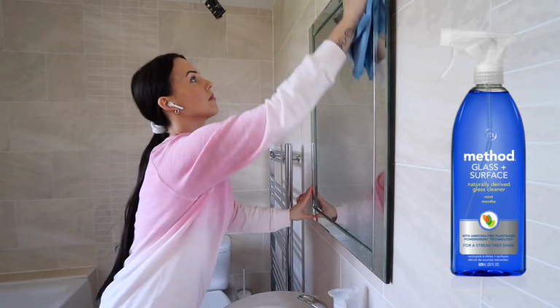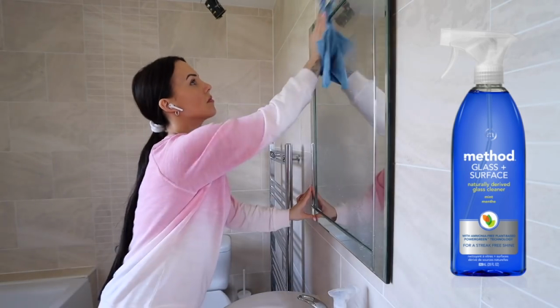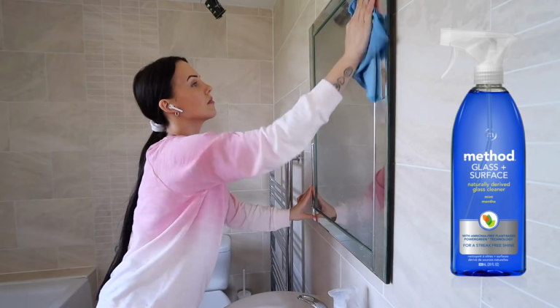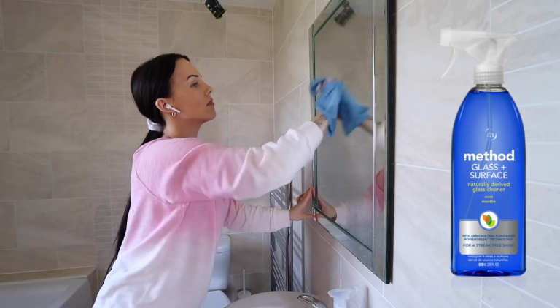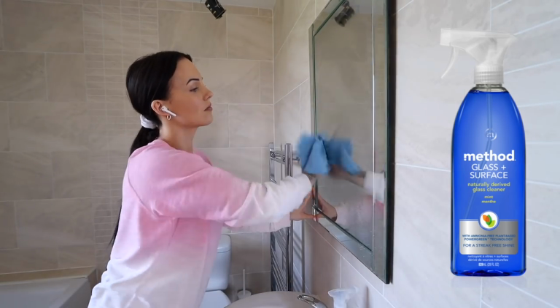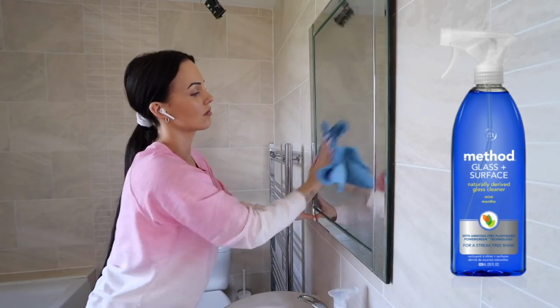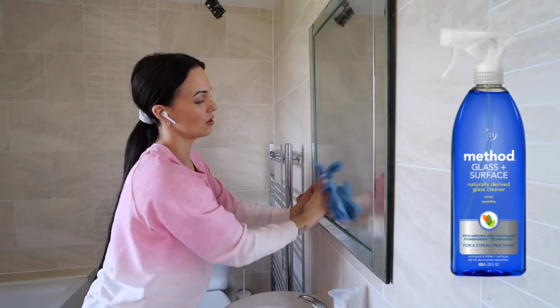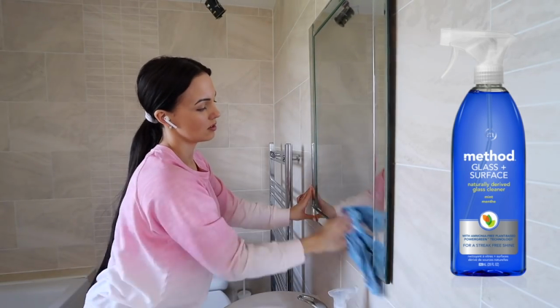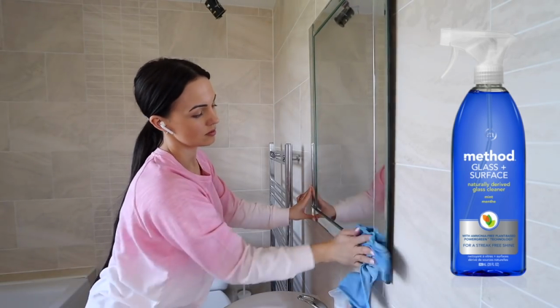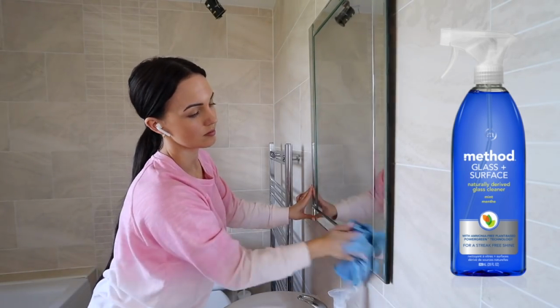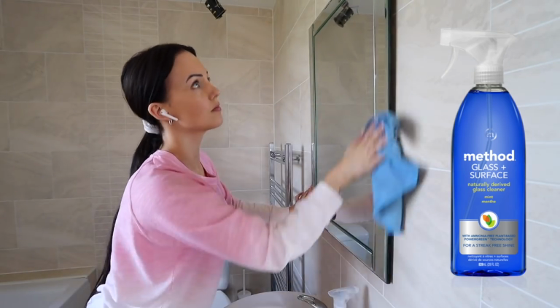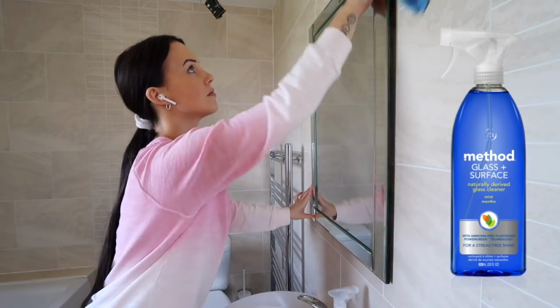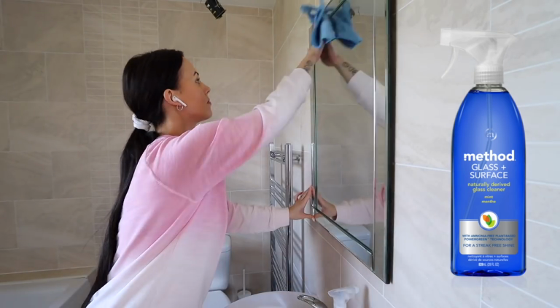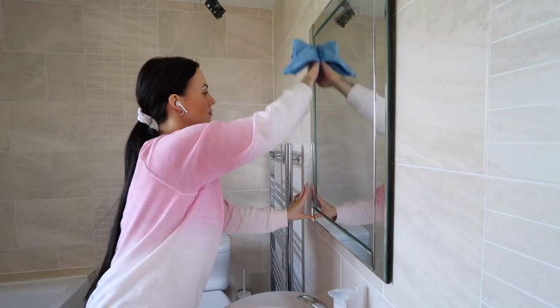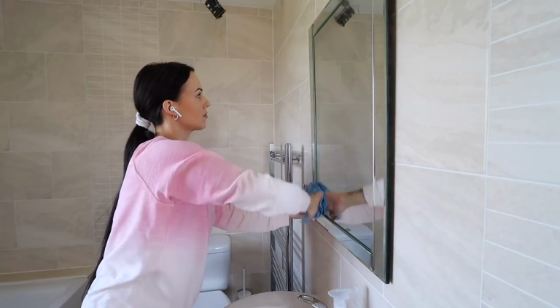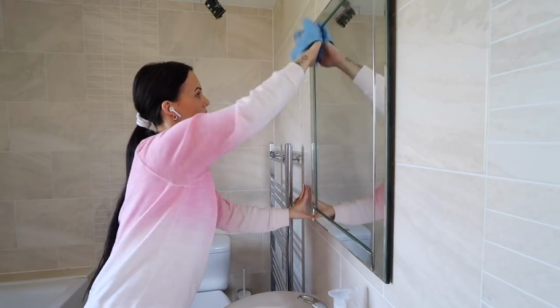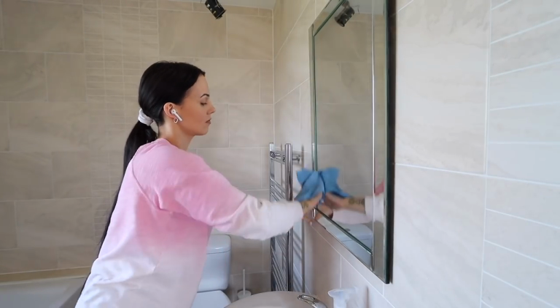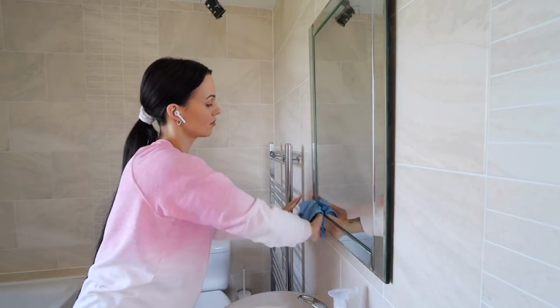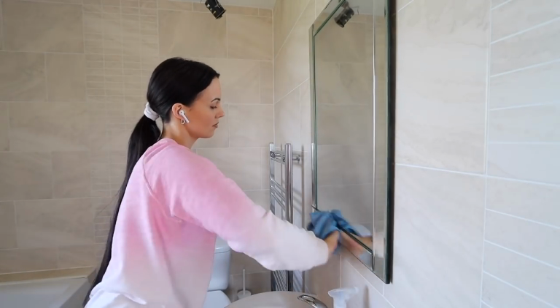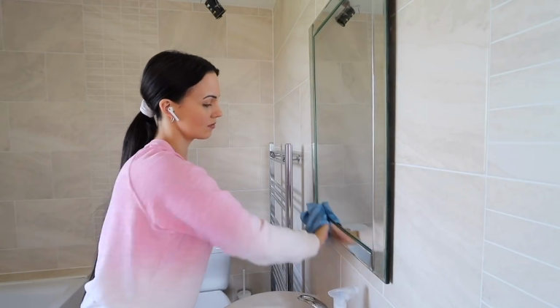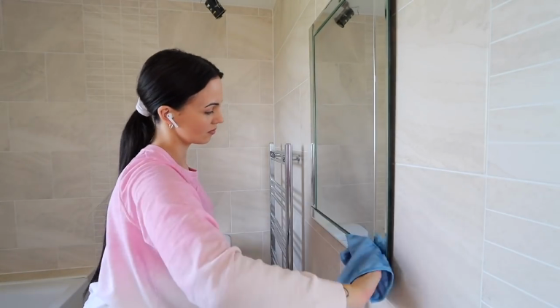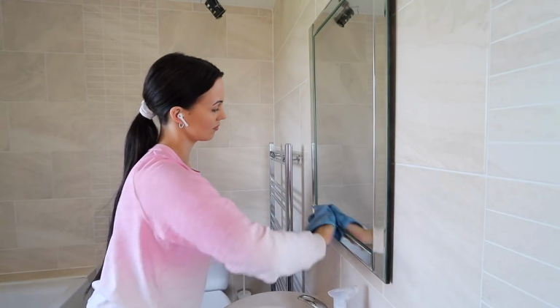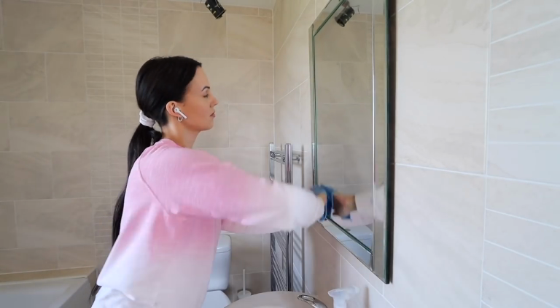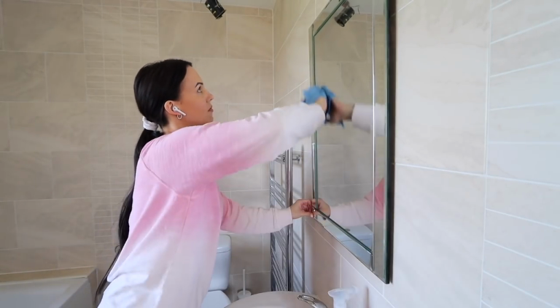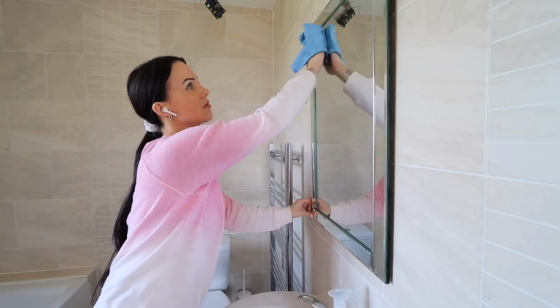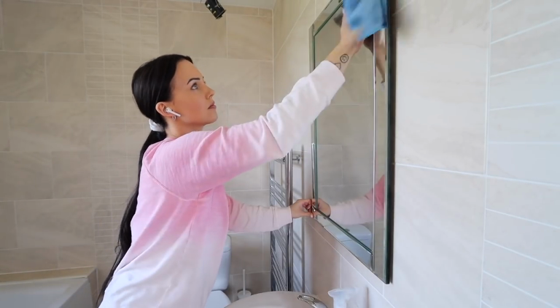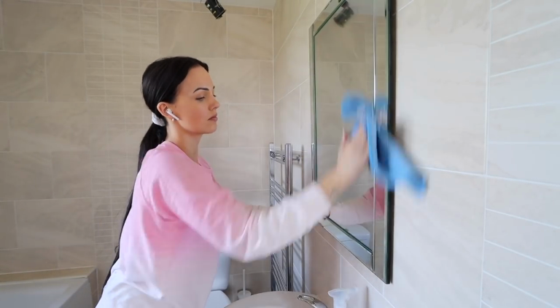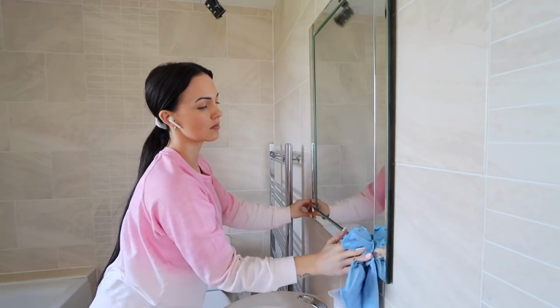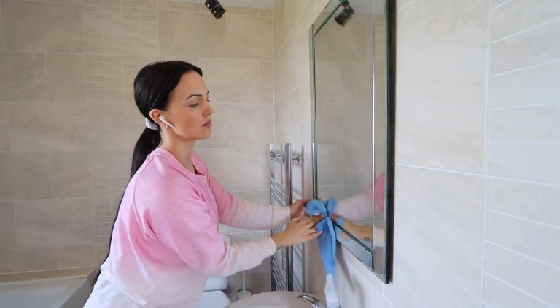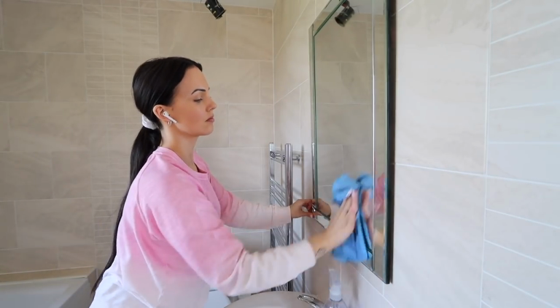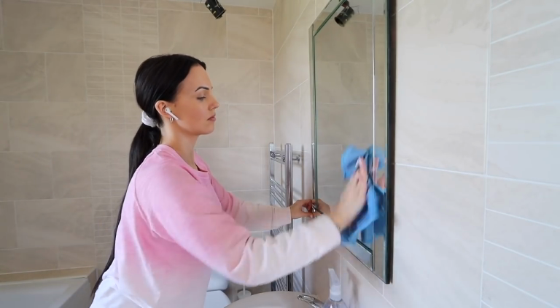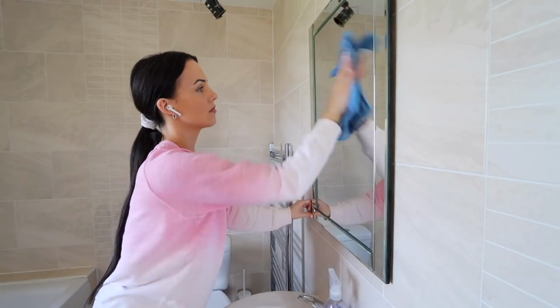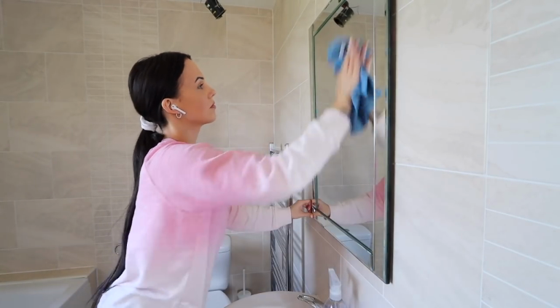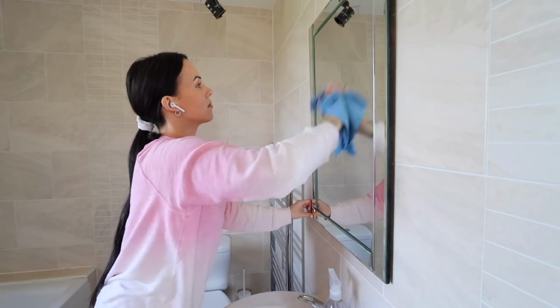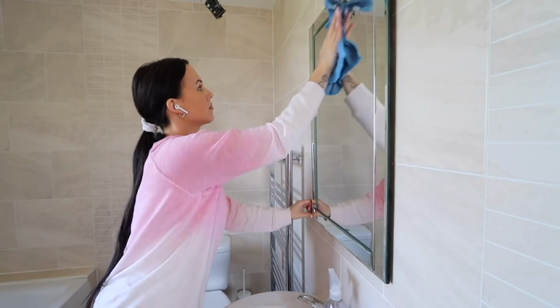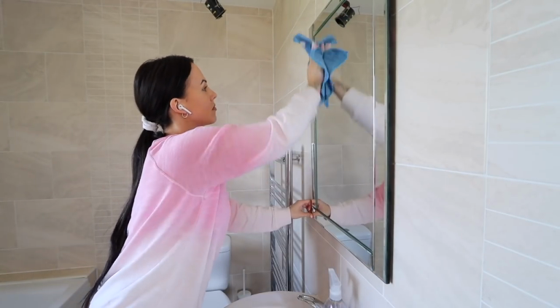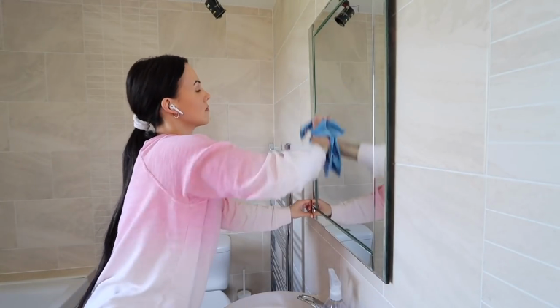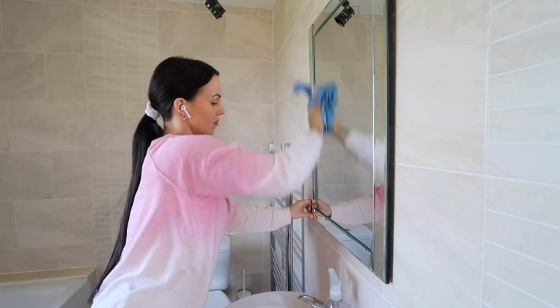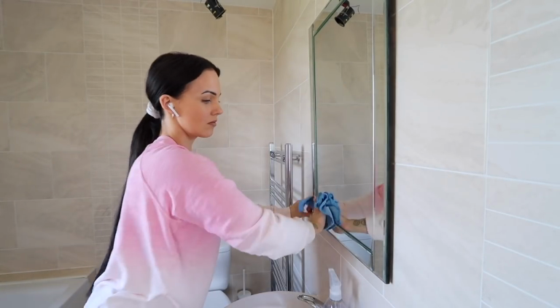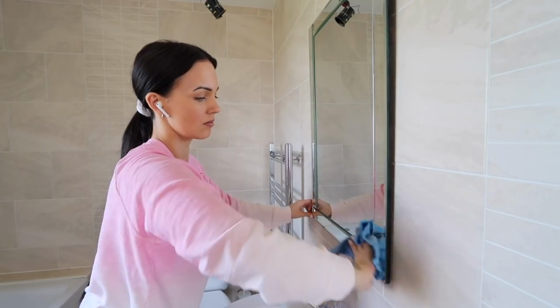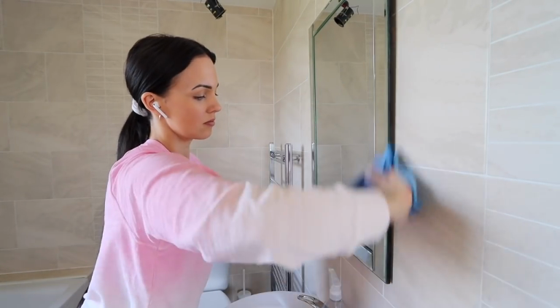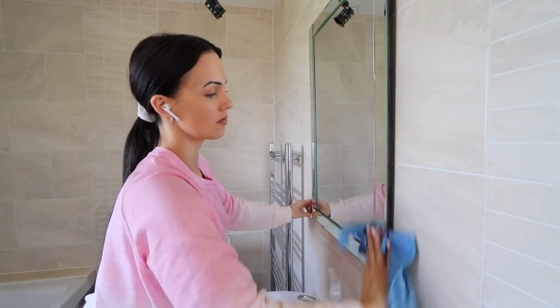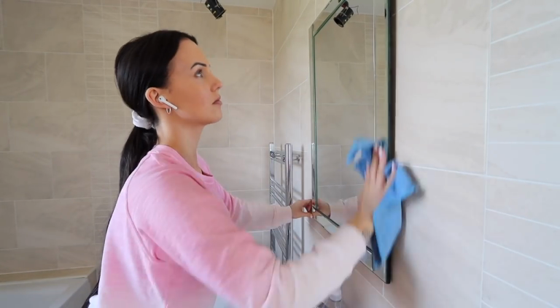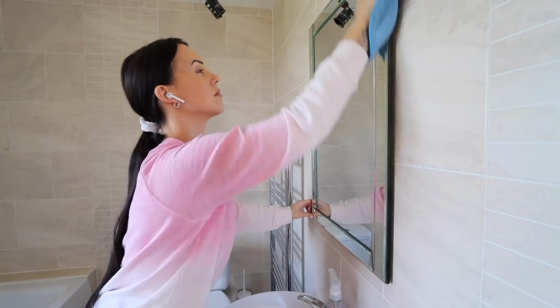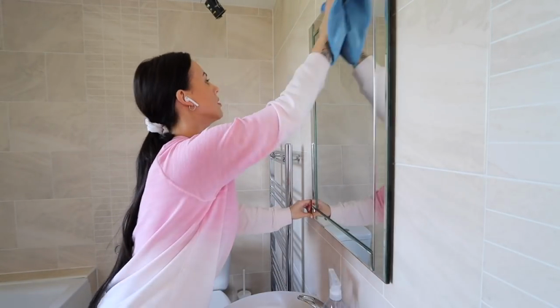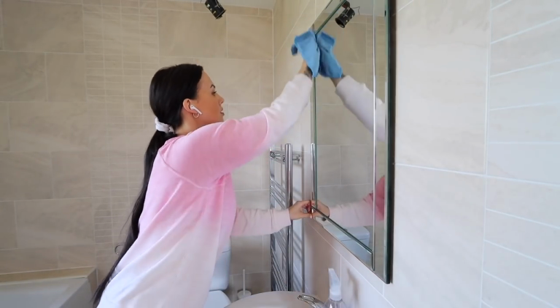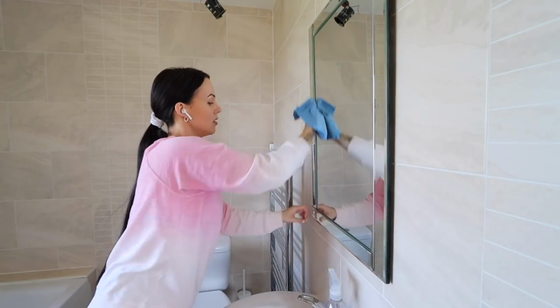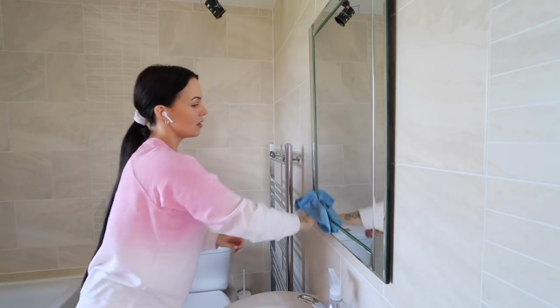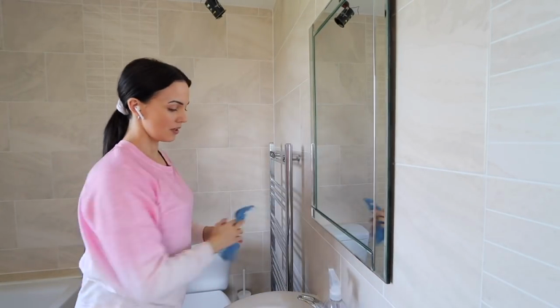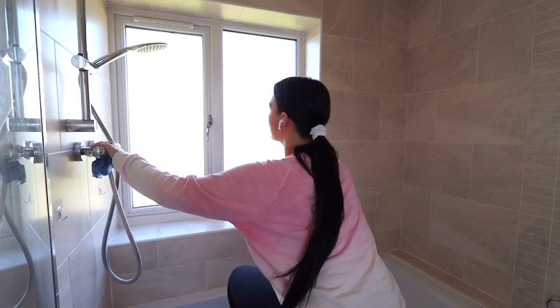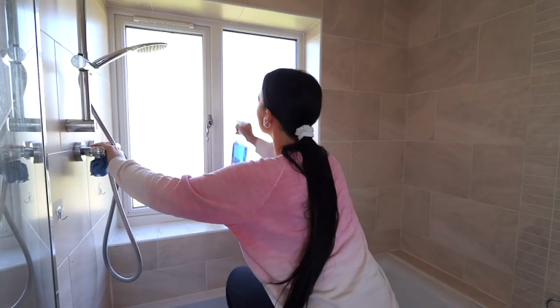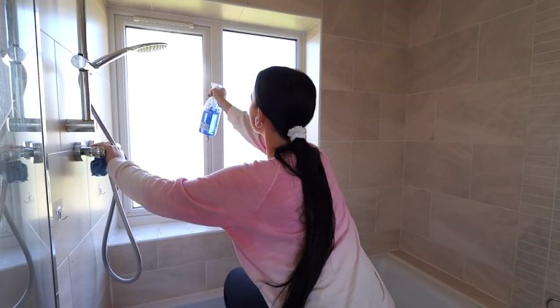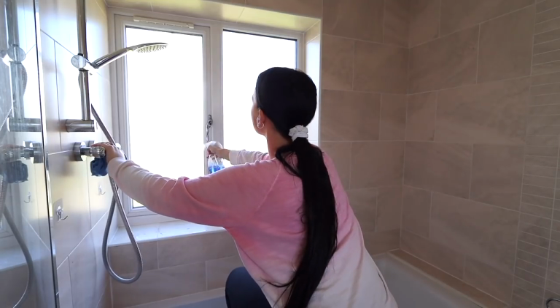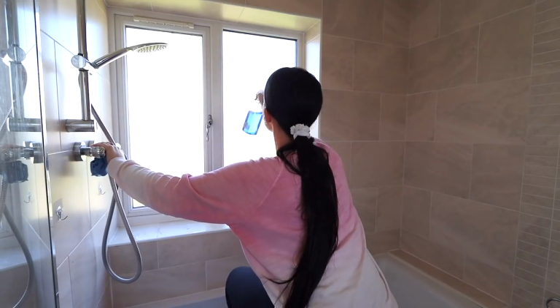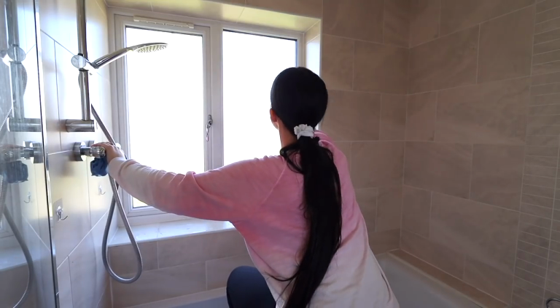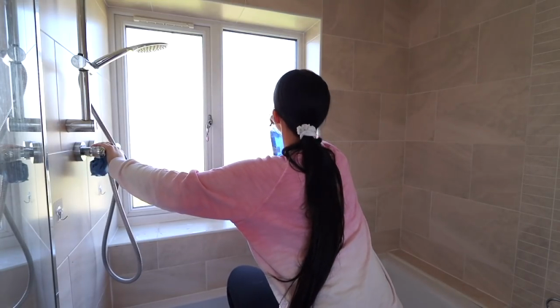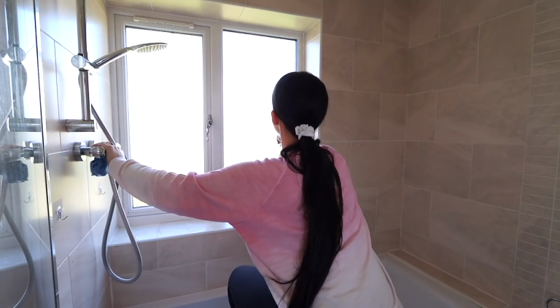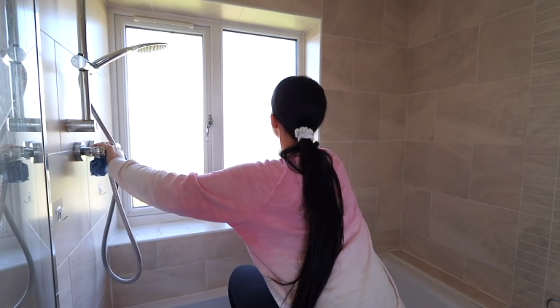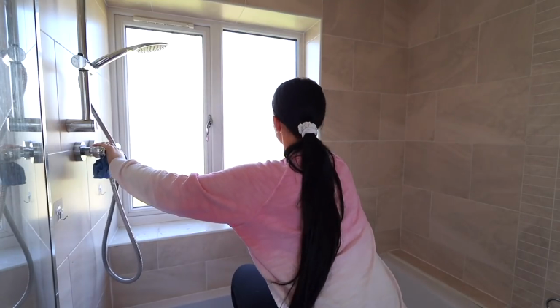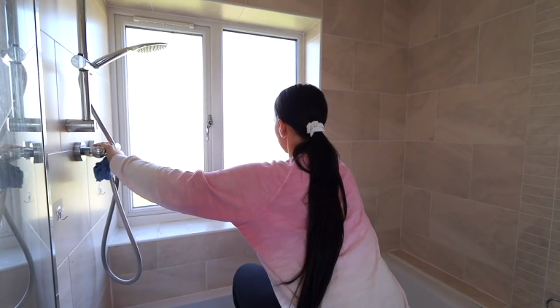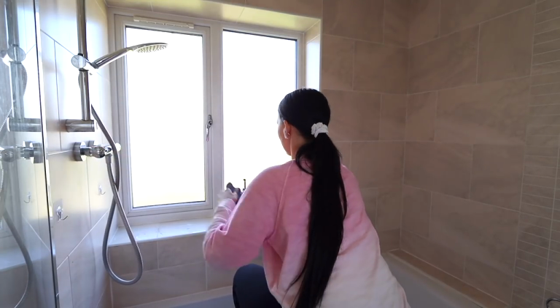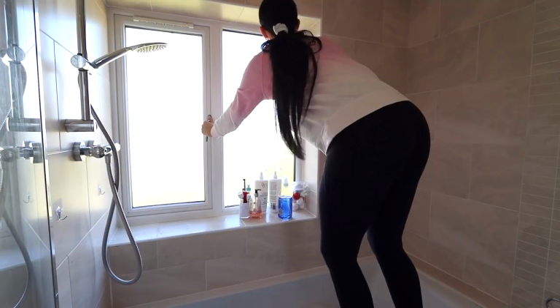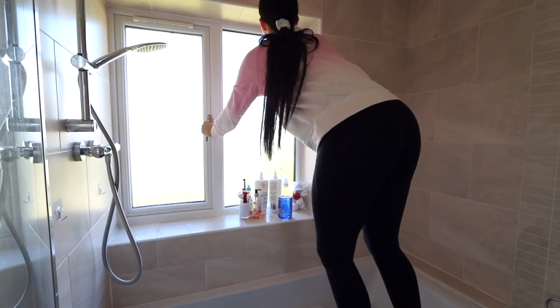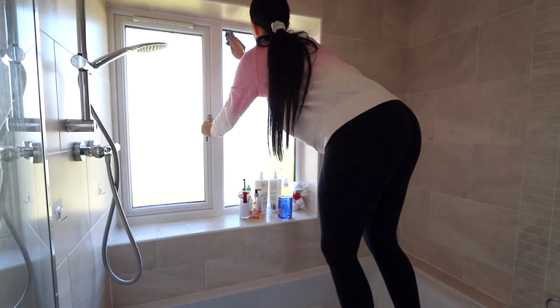Now I'm cleaning all the glass in the bathroom with my Method glass cleaner — the mirror, the windows, and the shower screen.